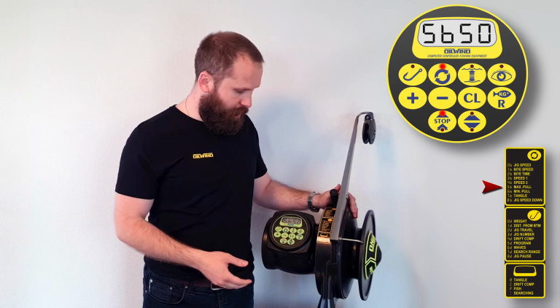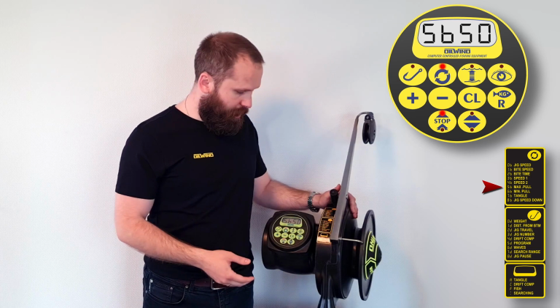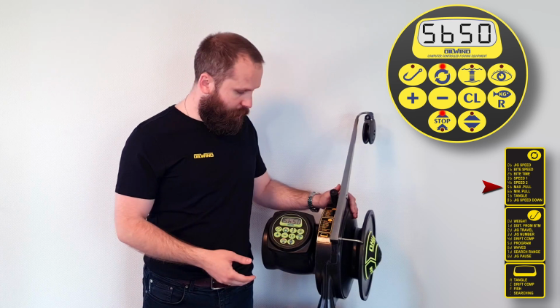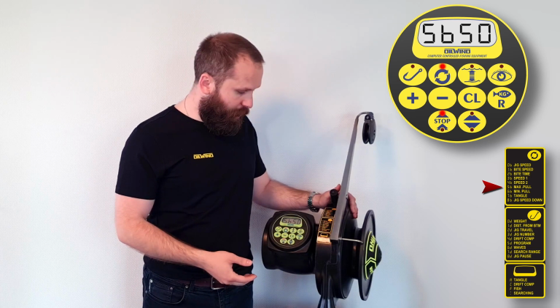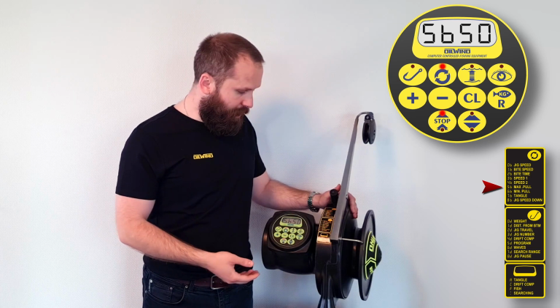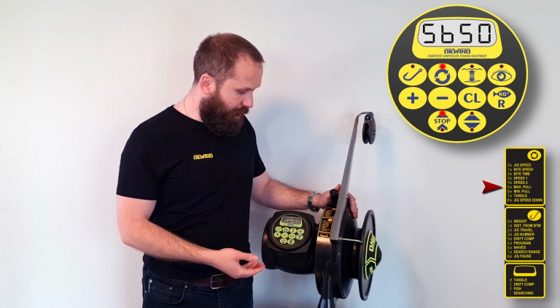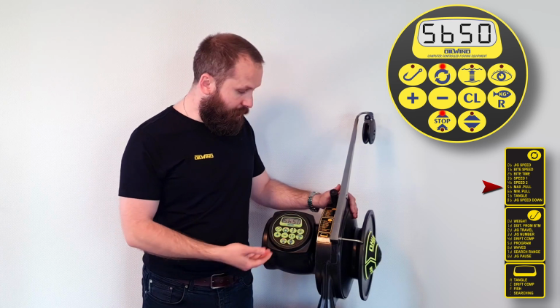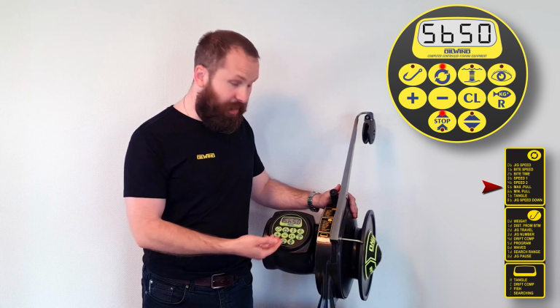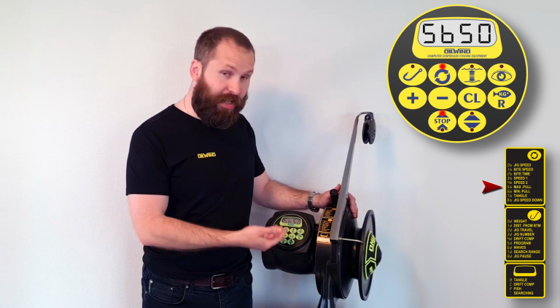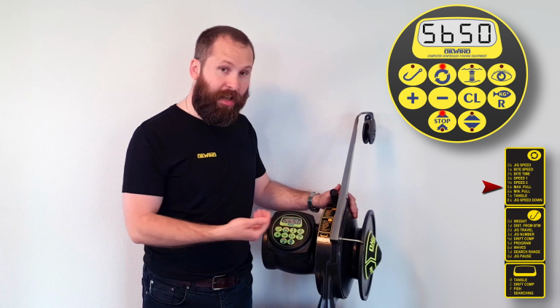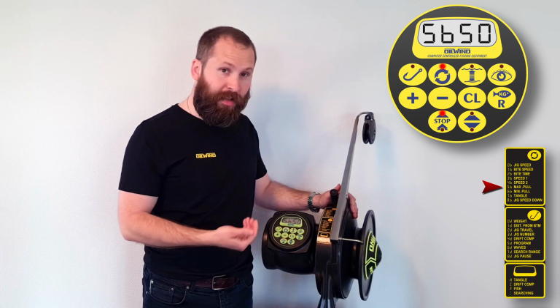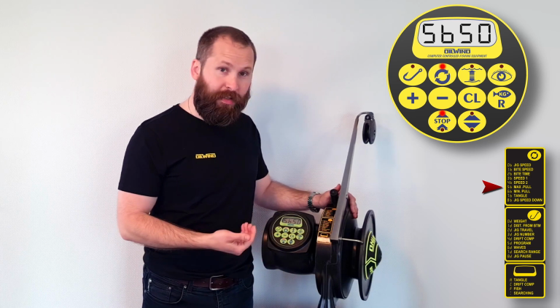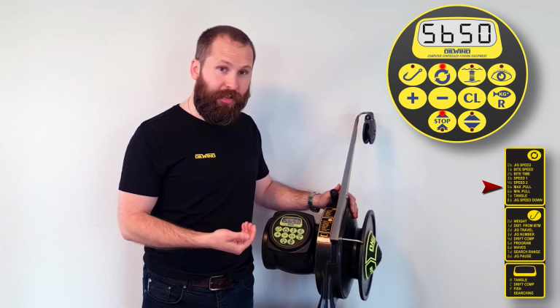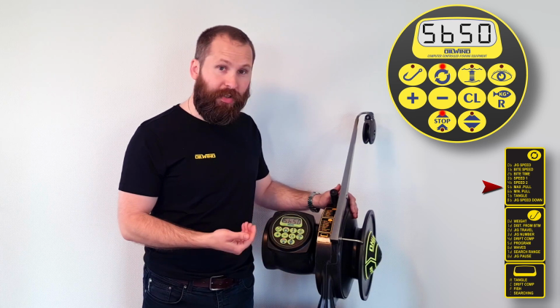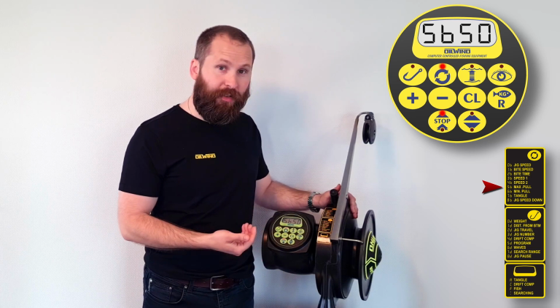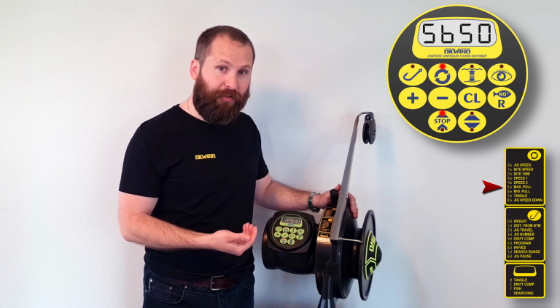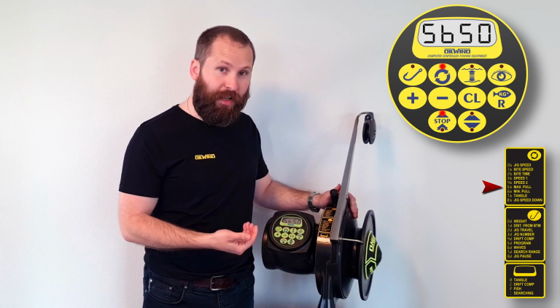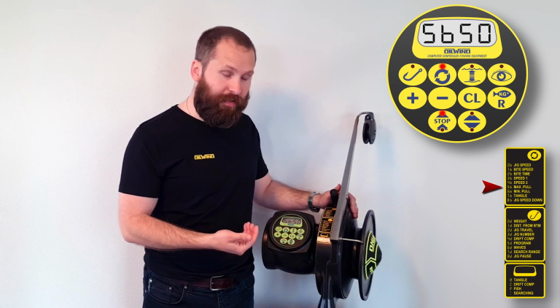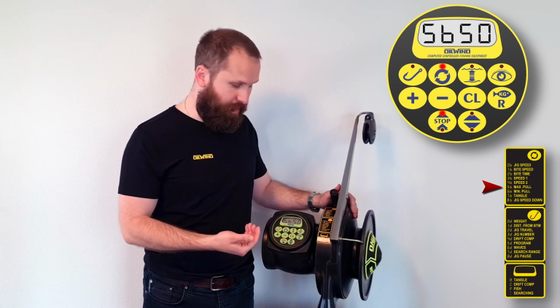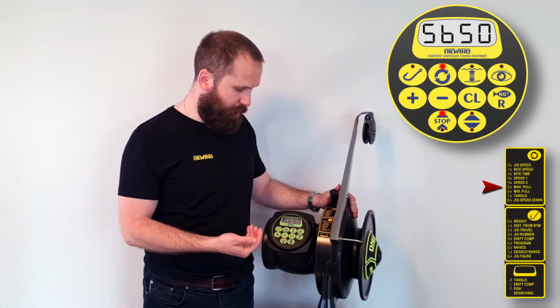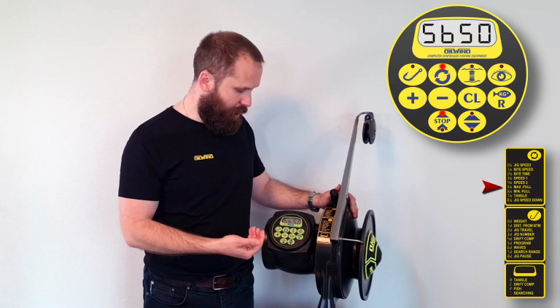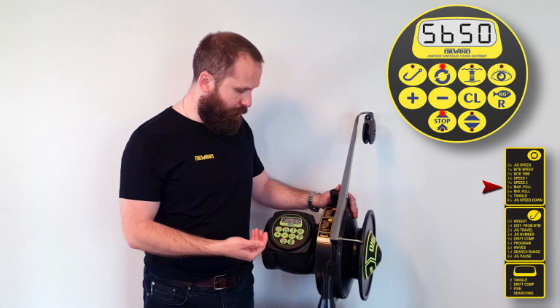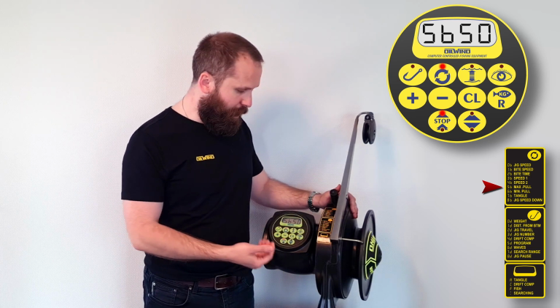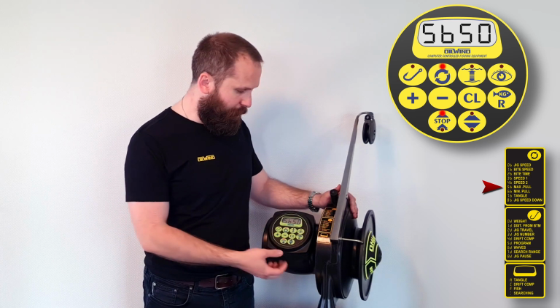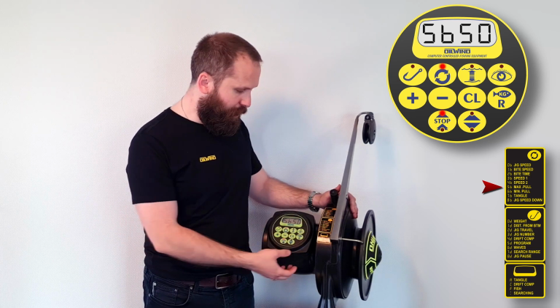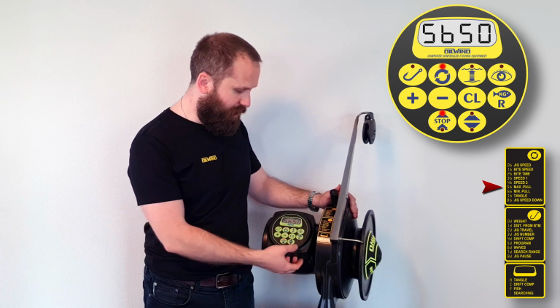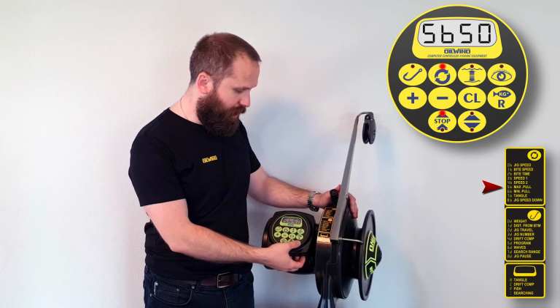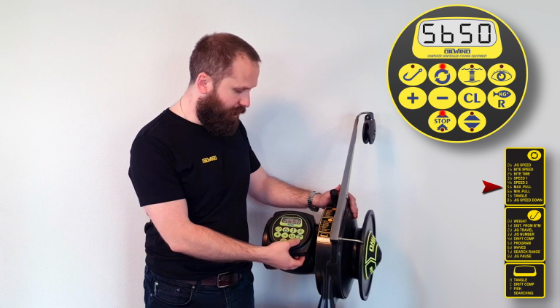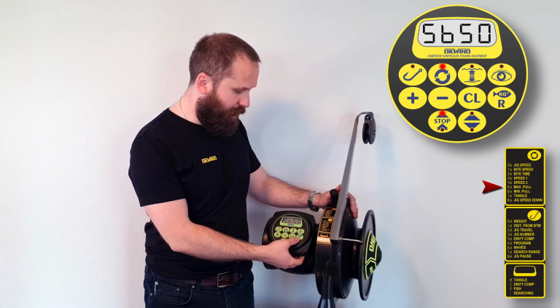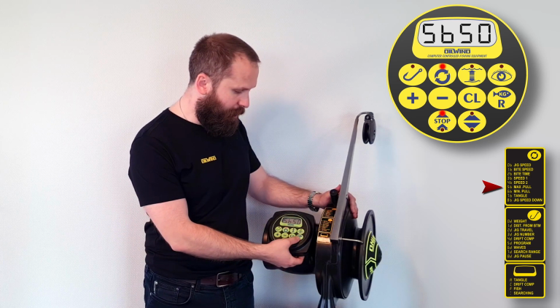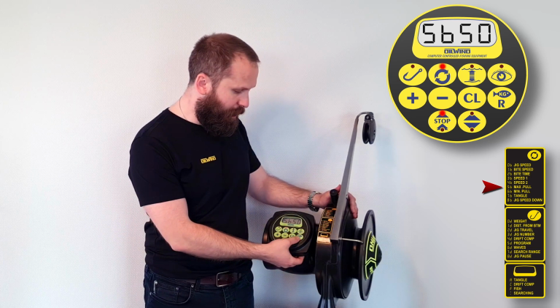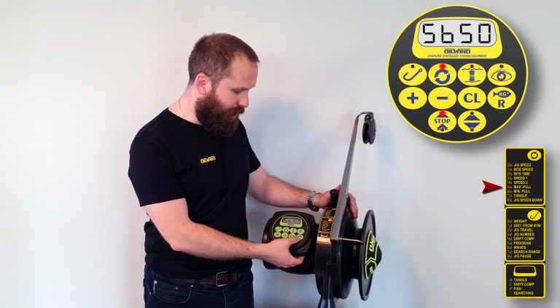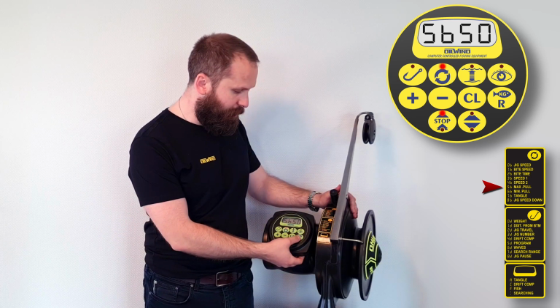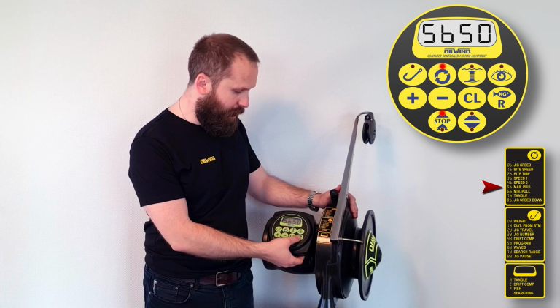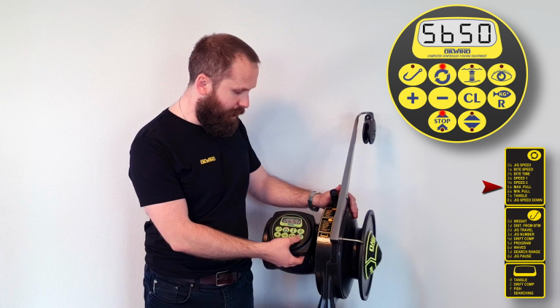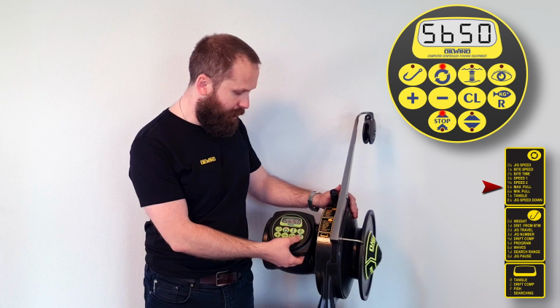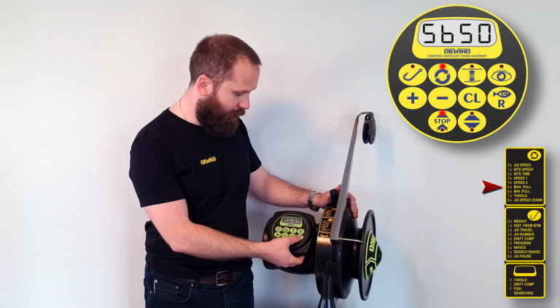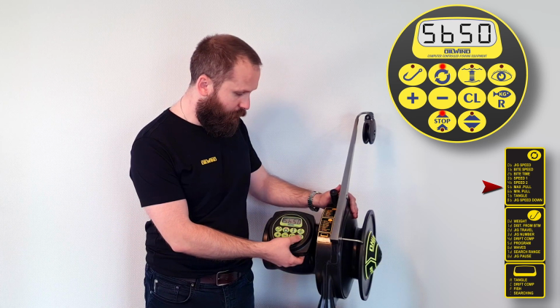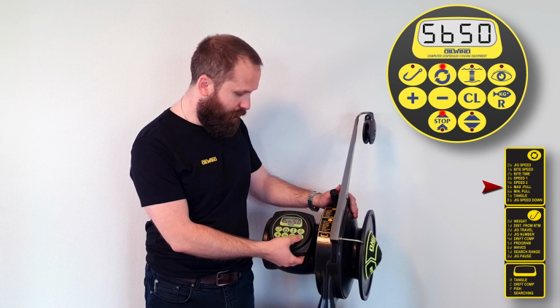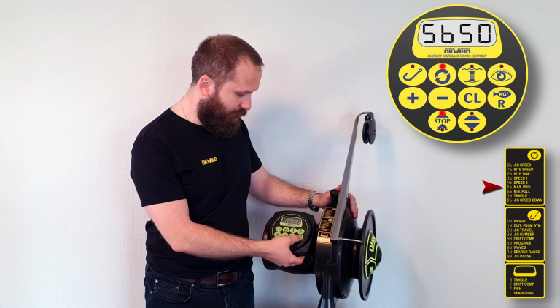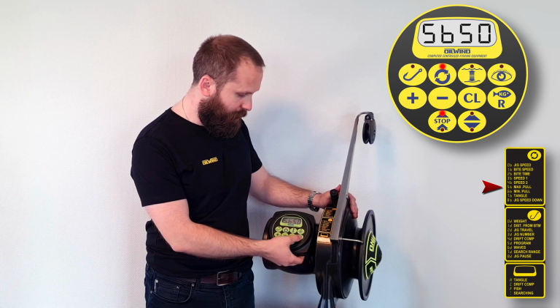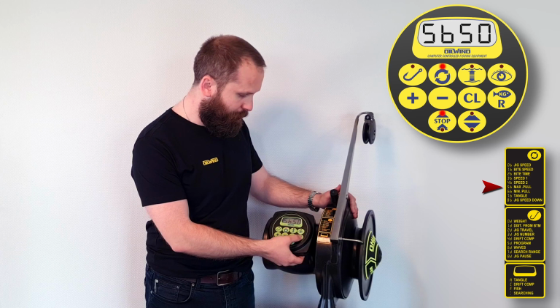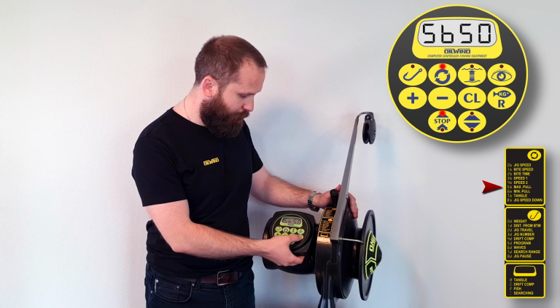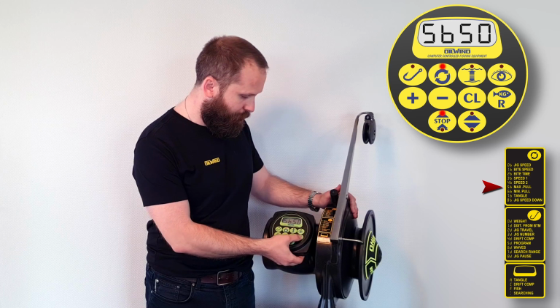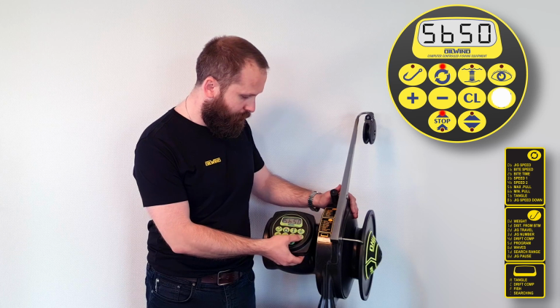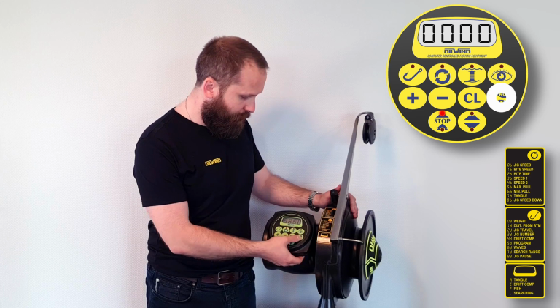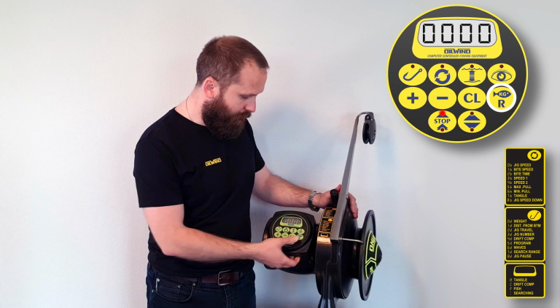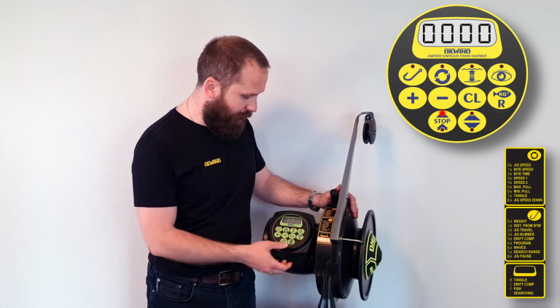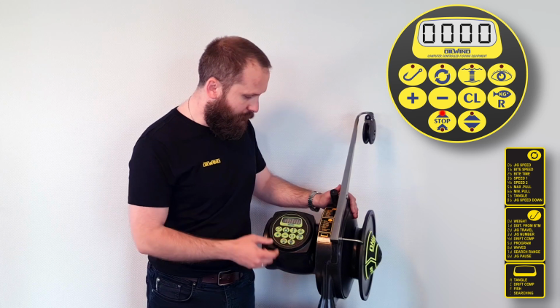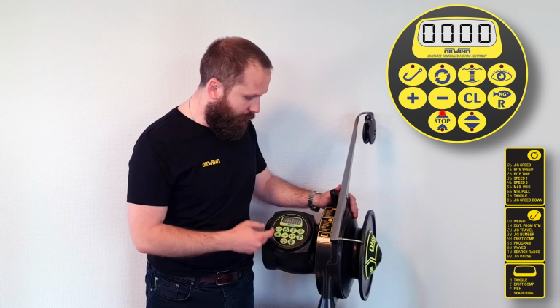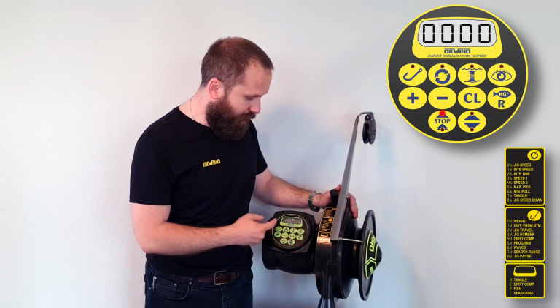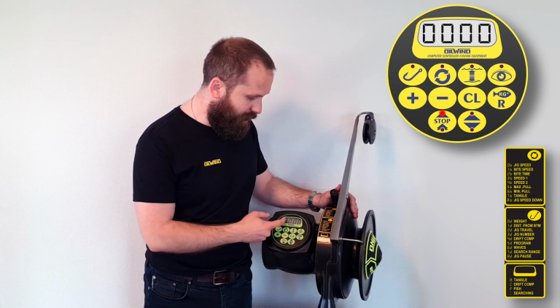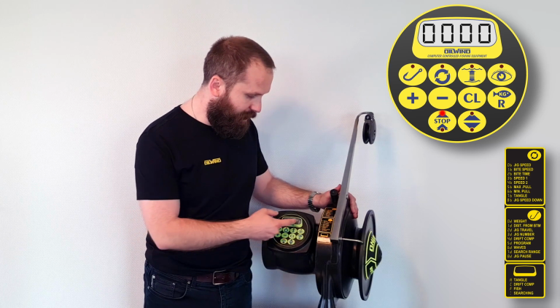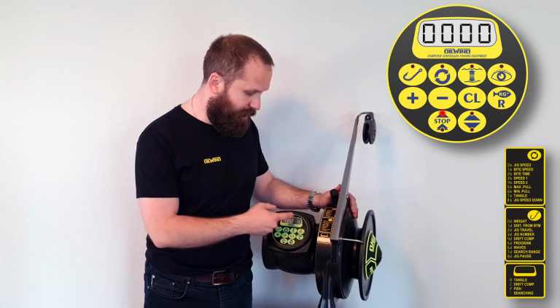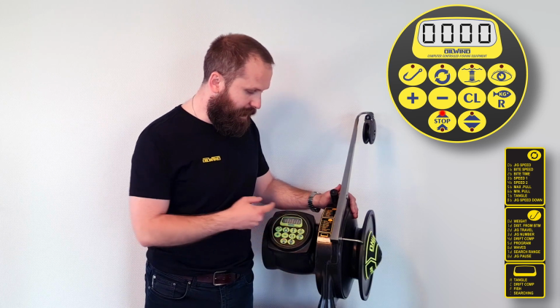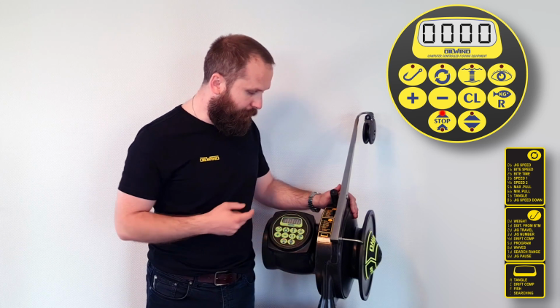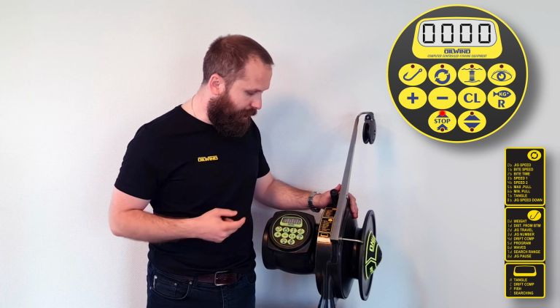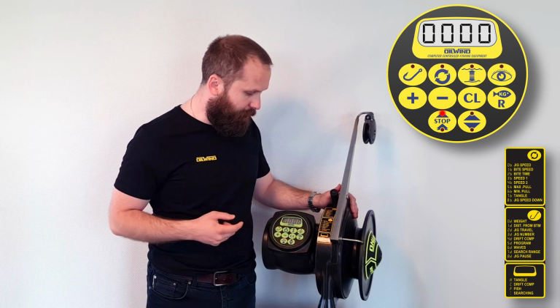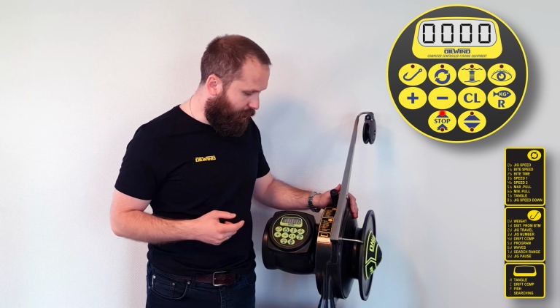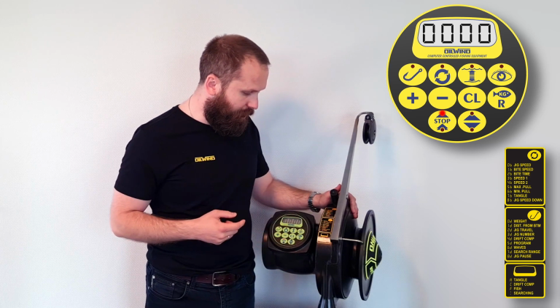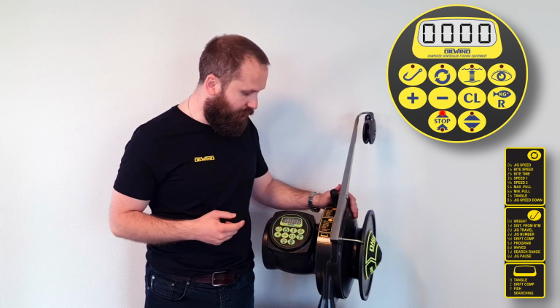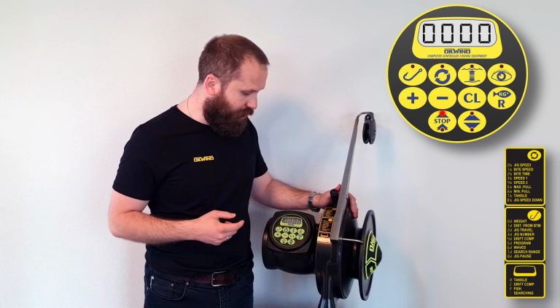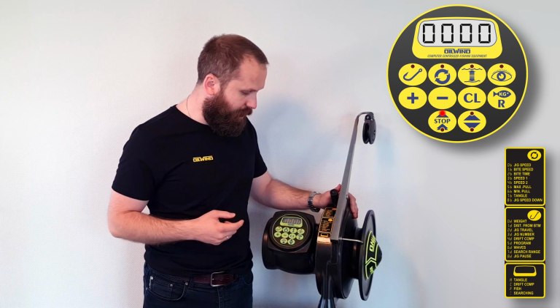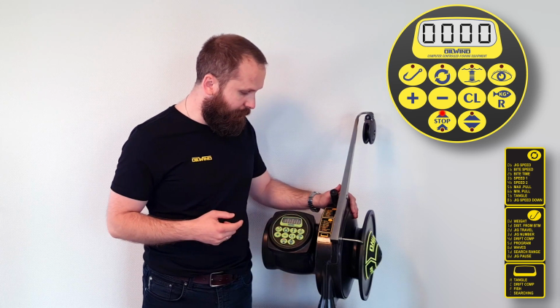We can then return to the front by pressing the R button here once, and now we can see the depth level on the screen.